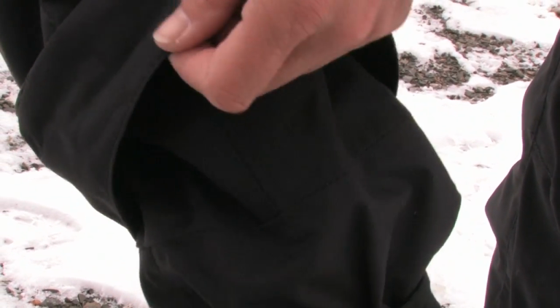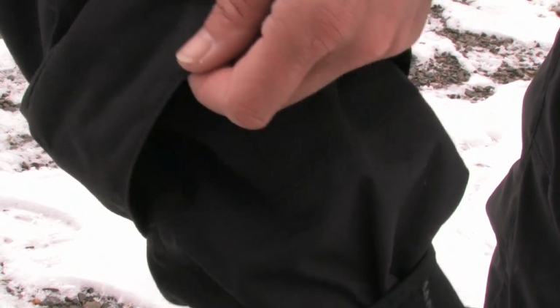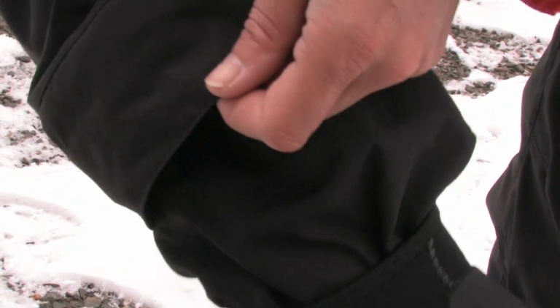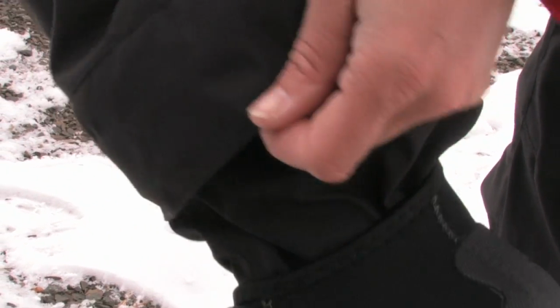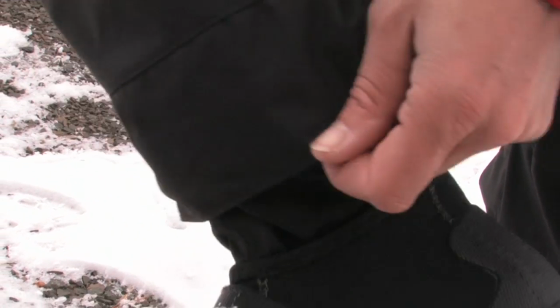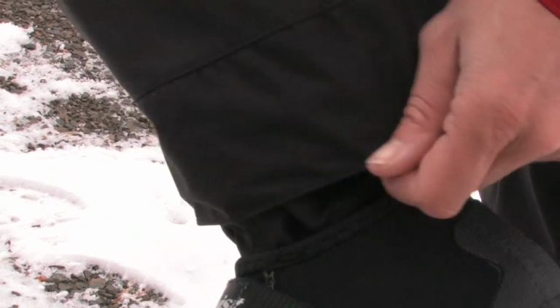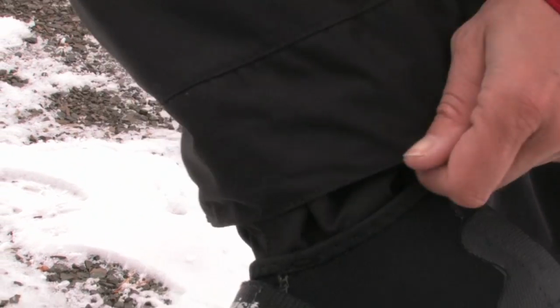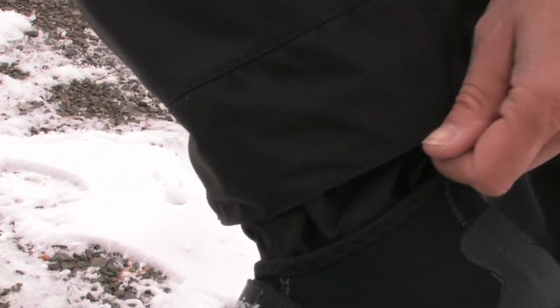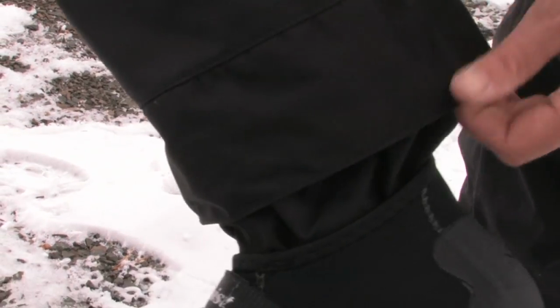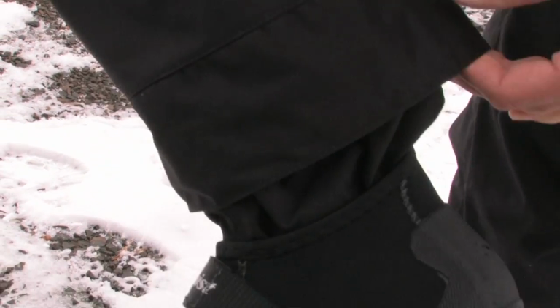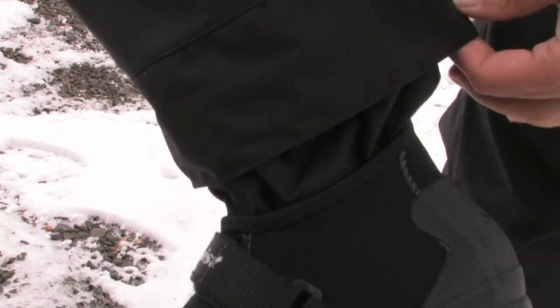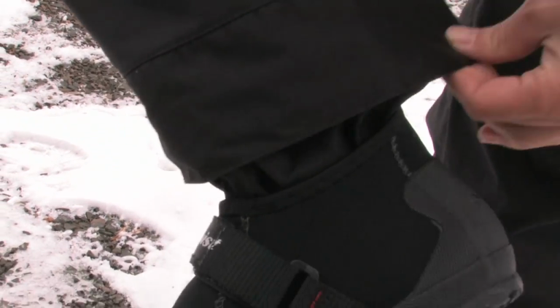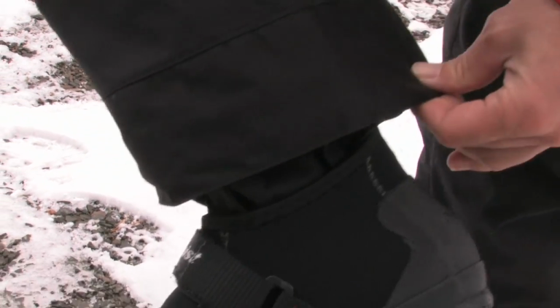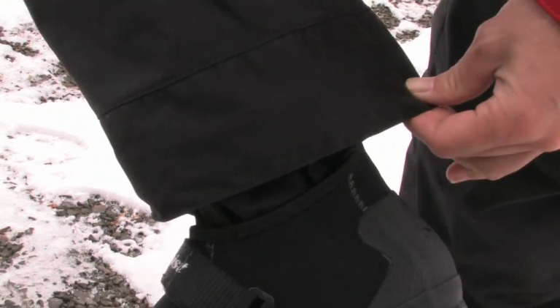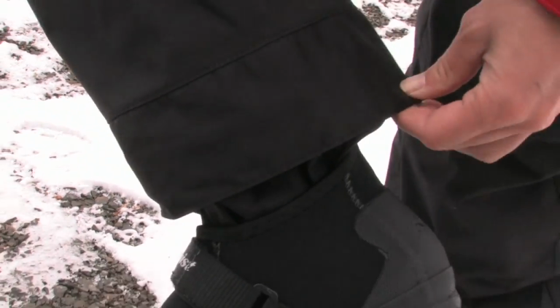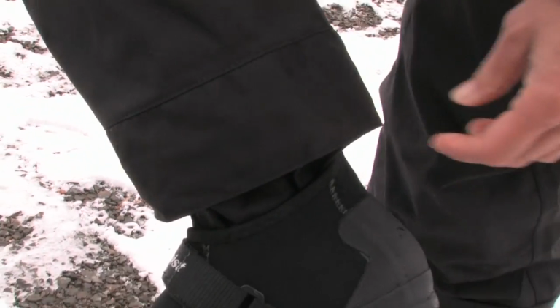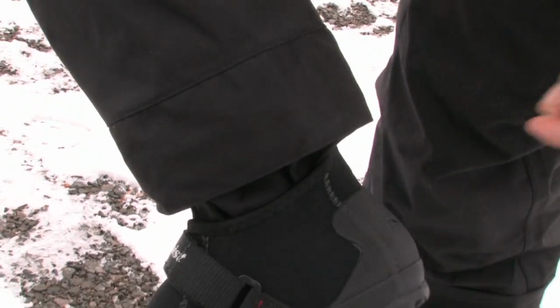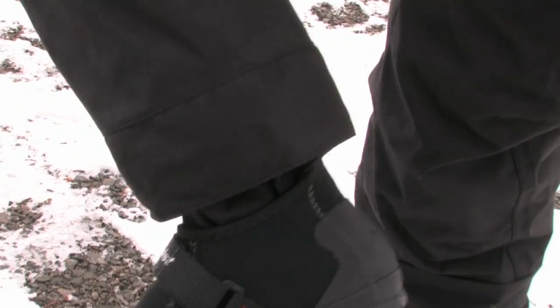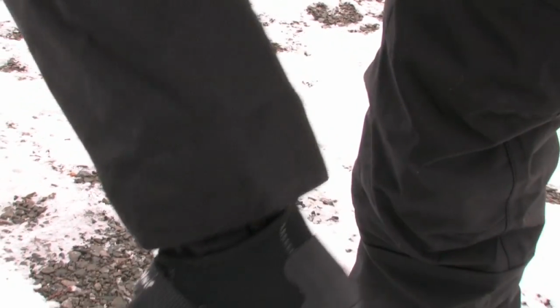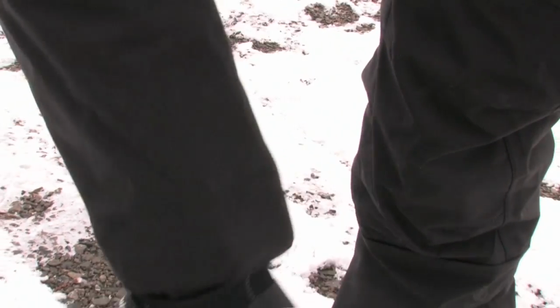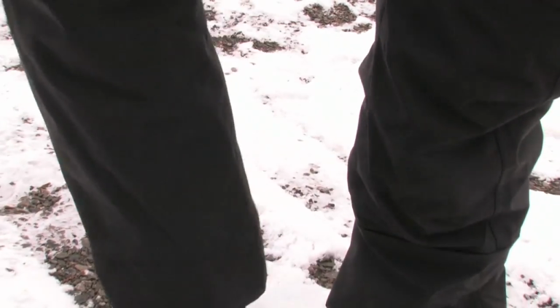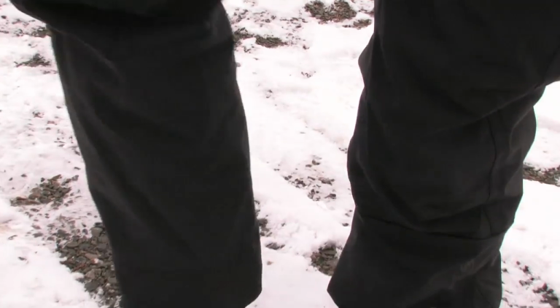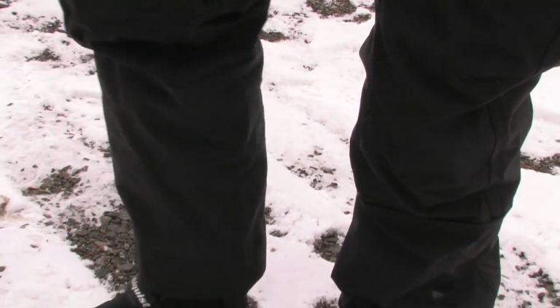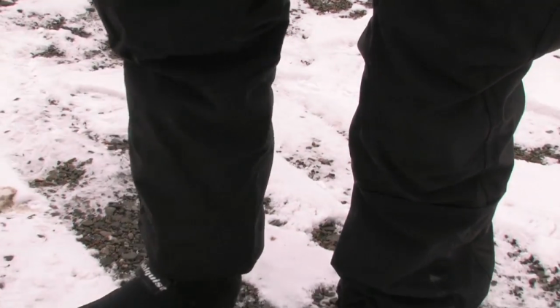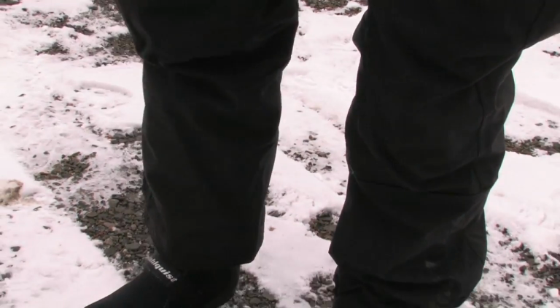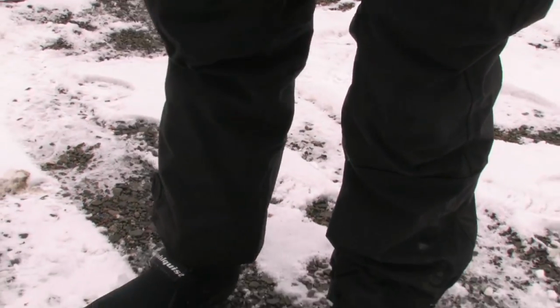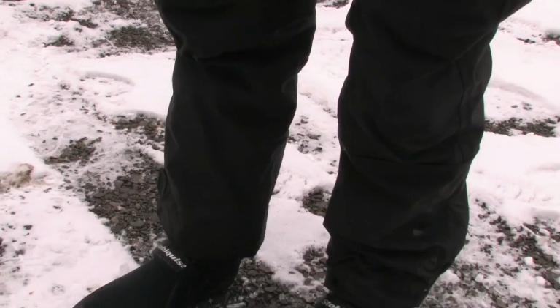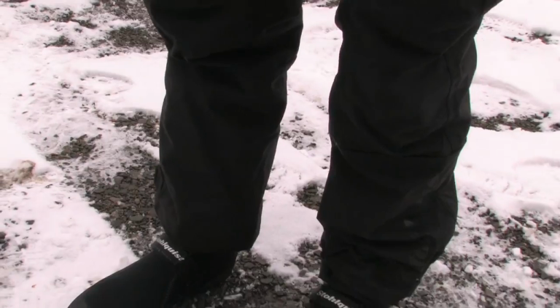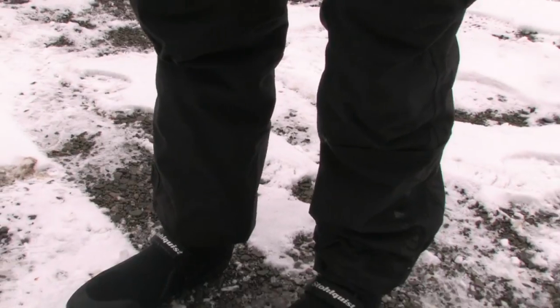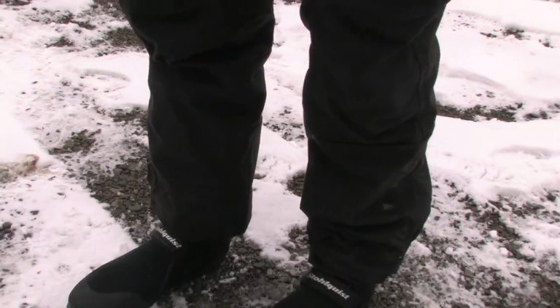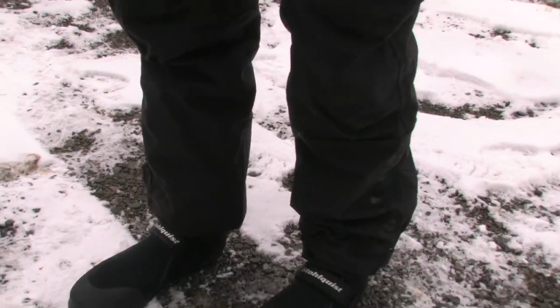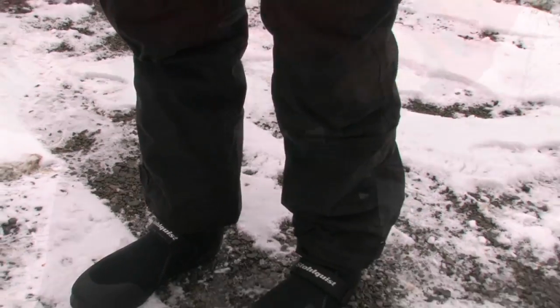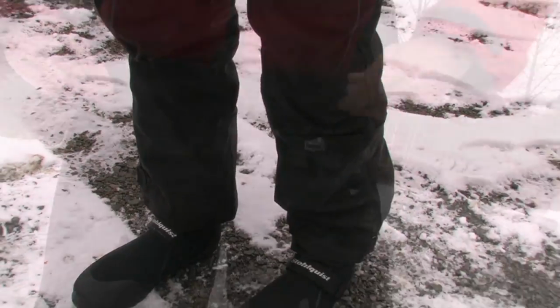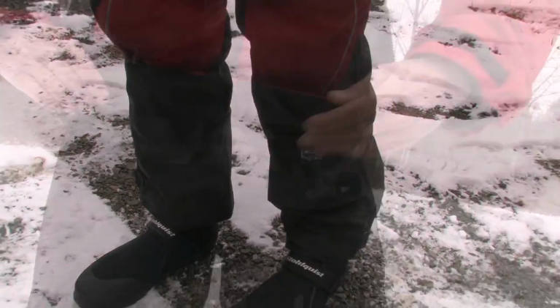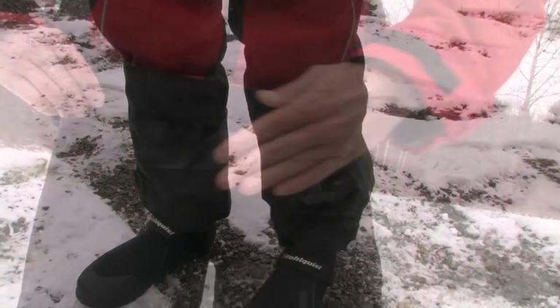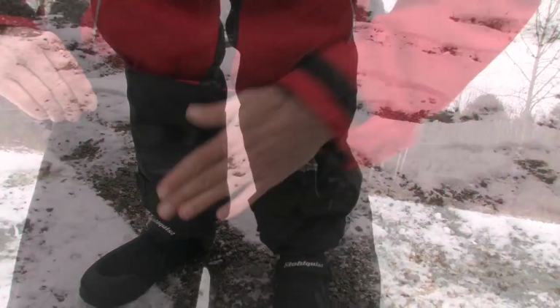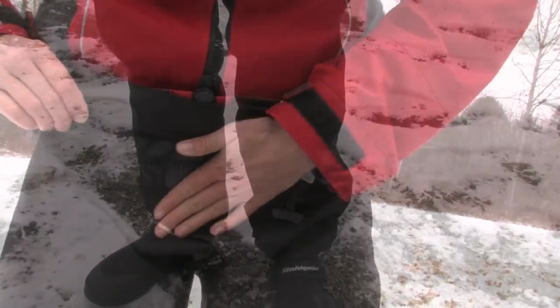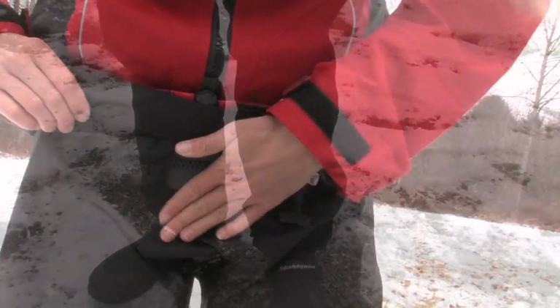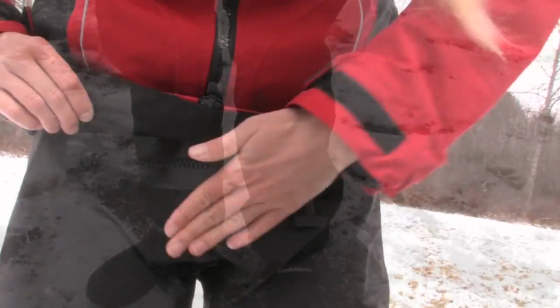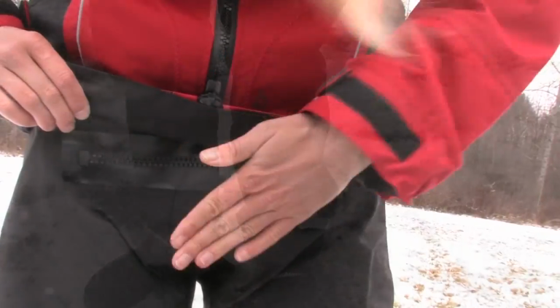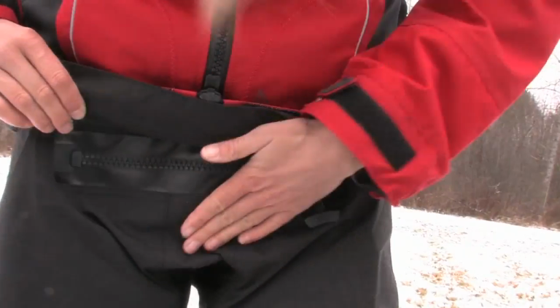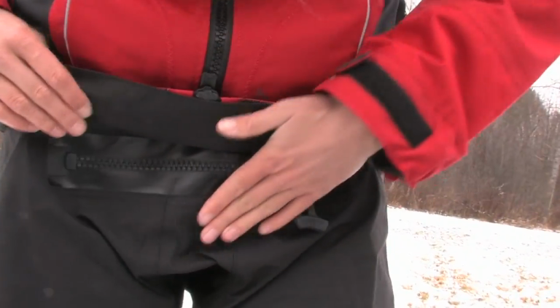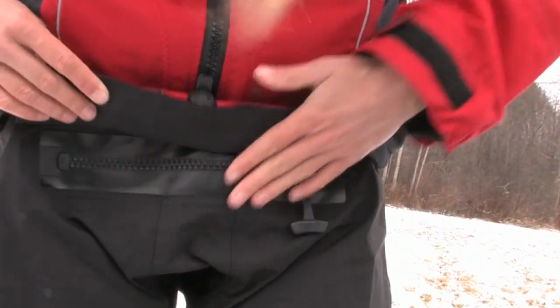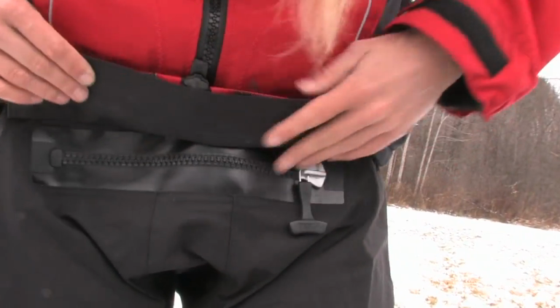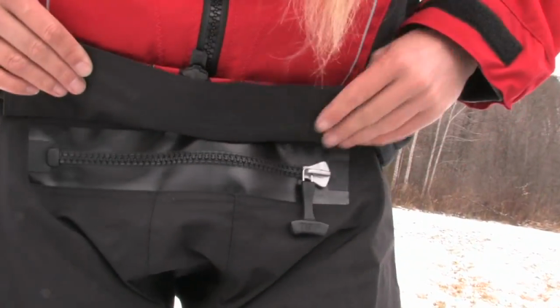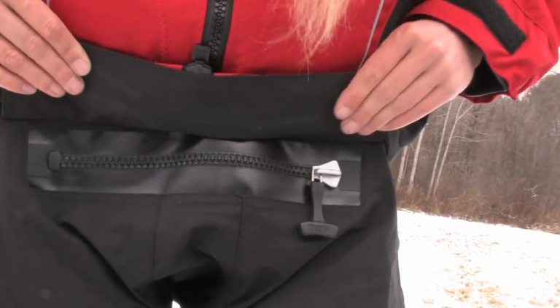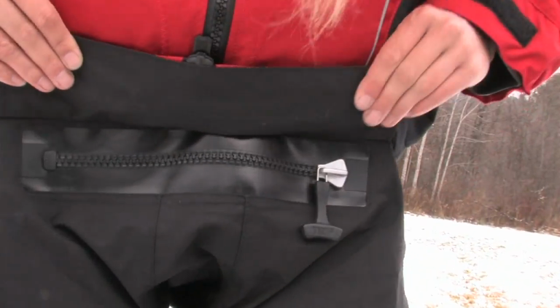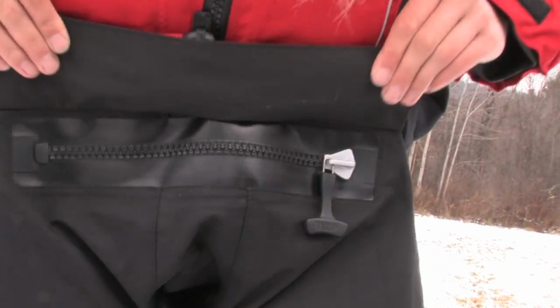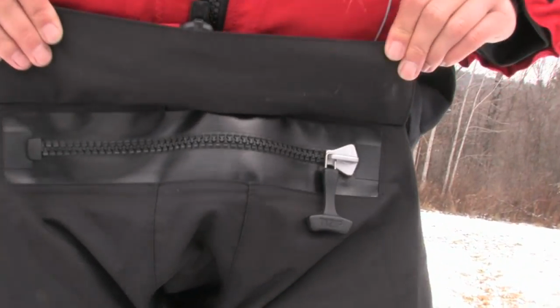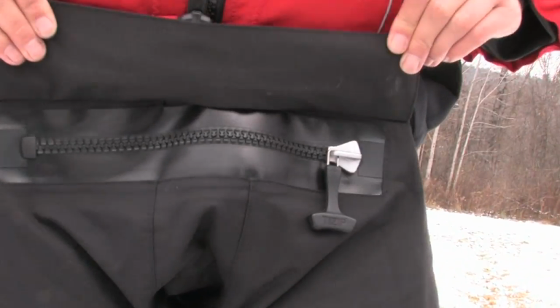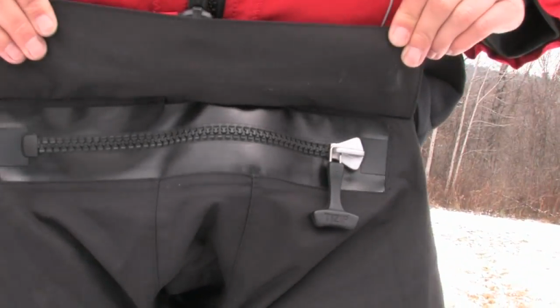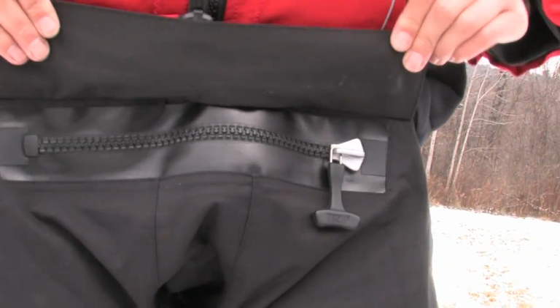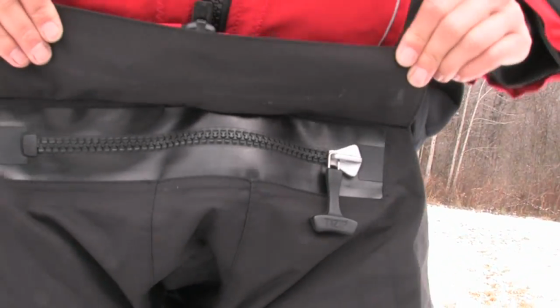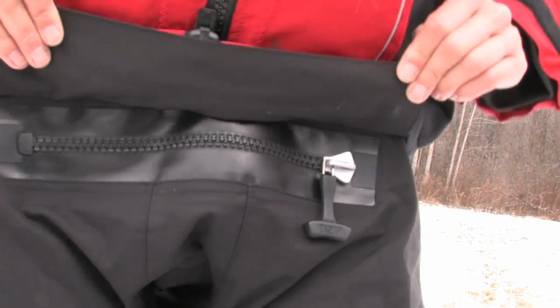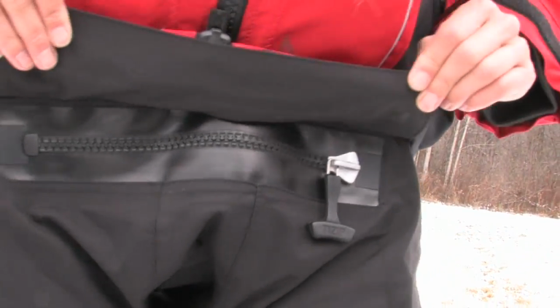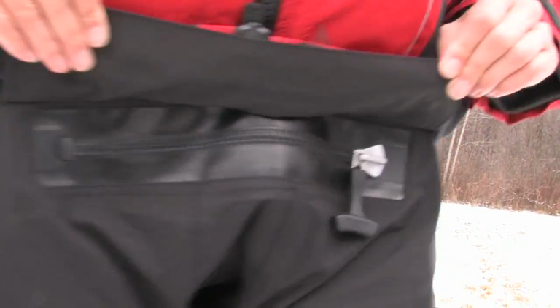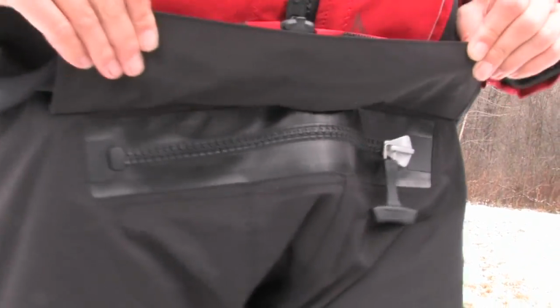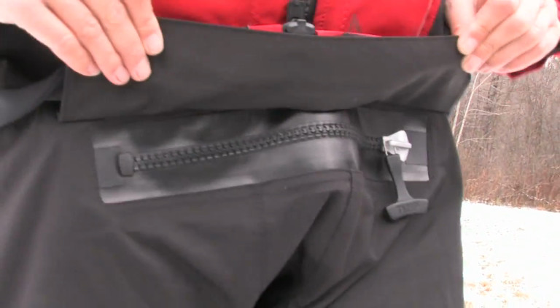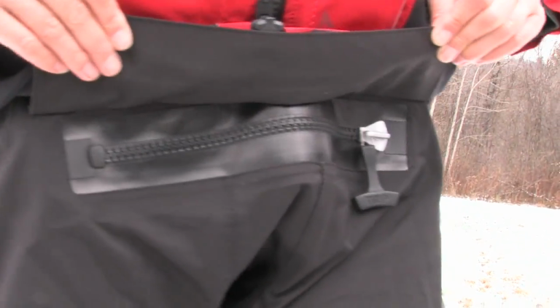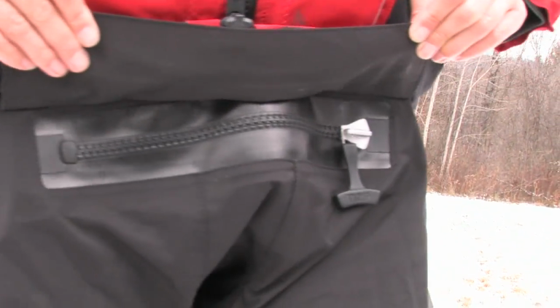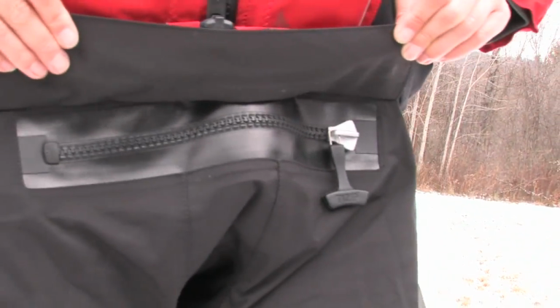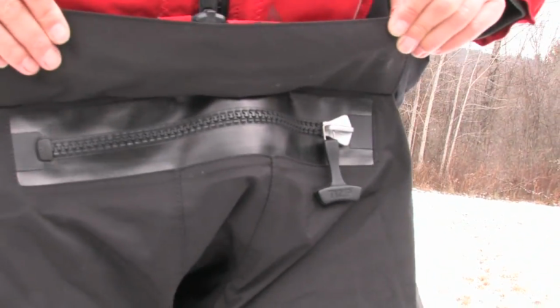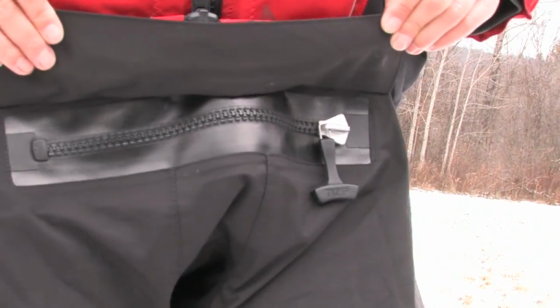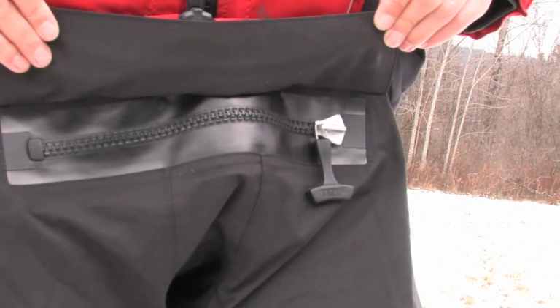It also features a skirt tunnel, relief zipper, and Stolquist three-layer waterproof breathable fabric.